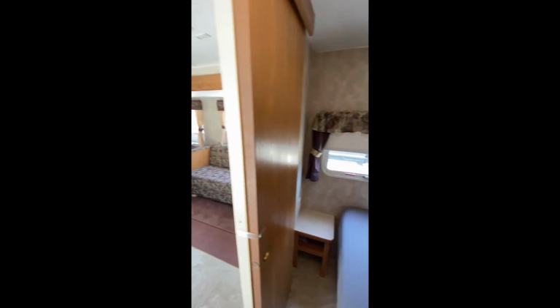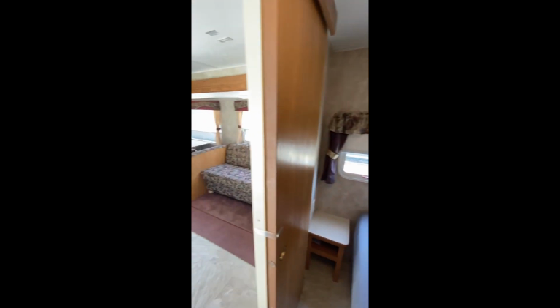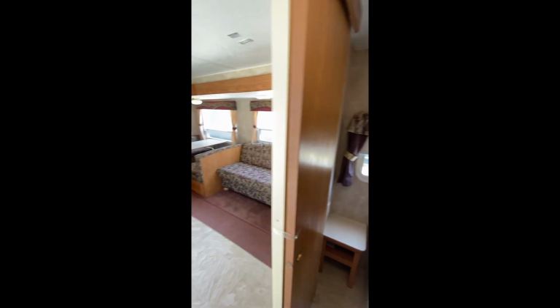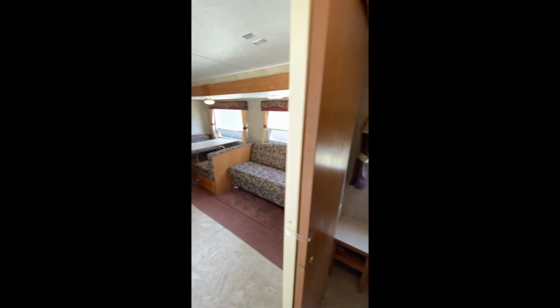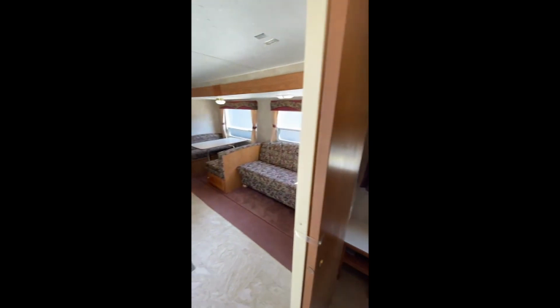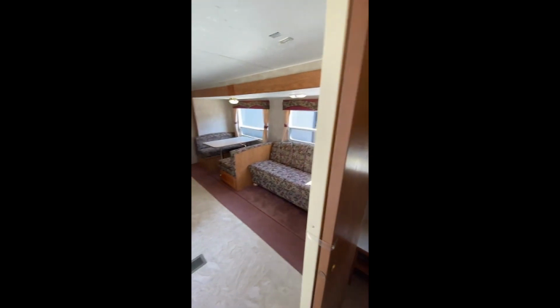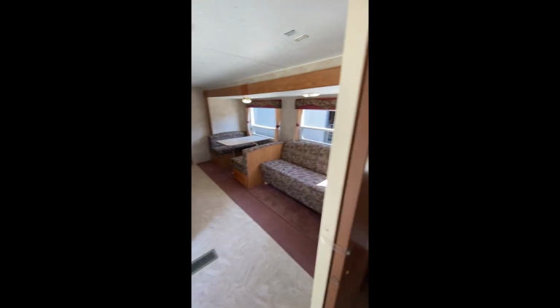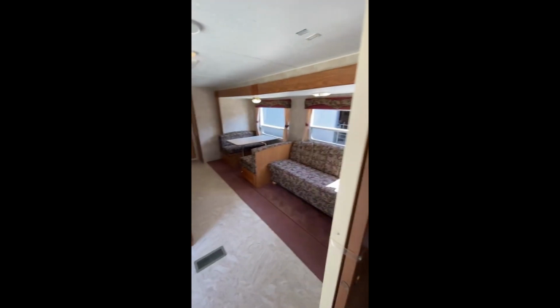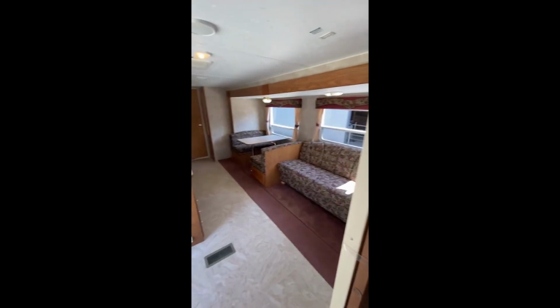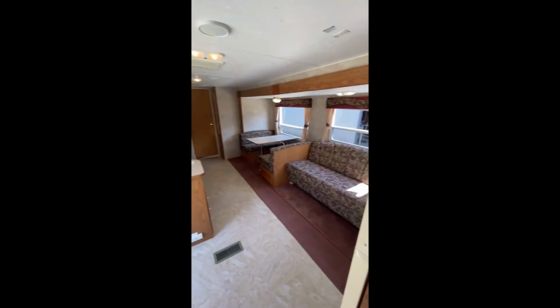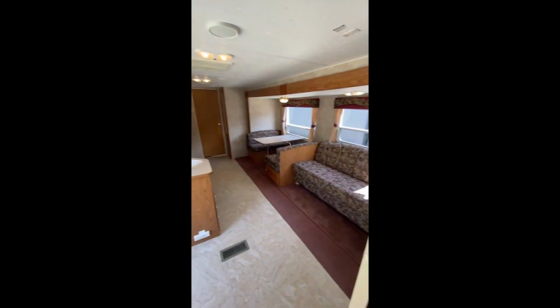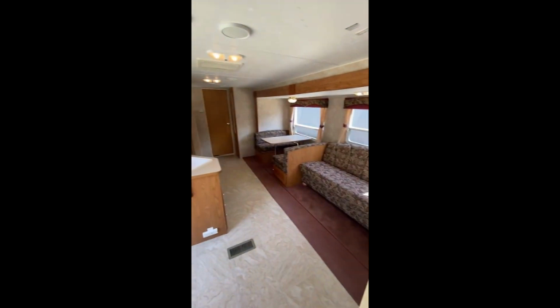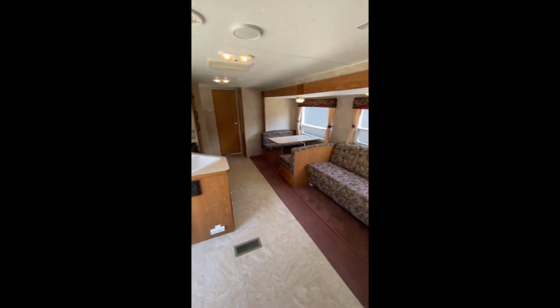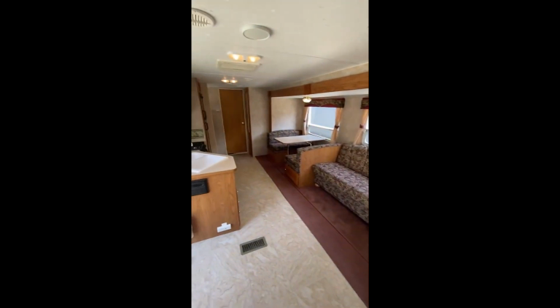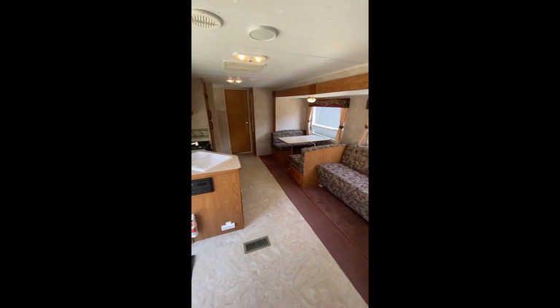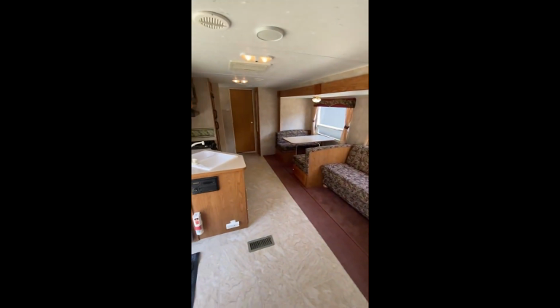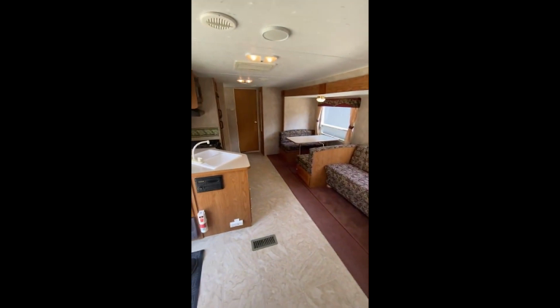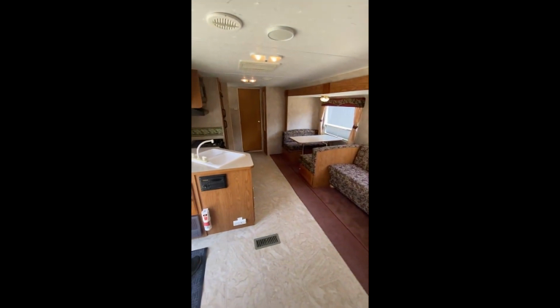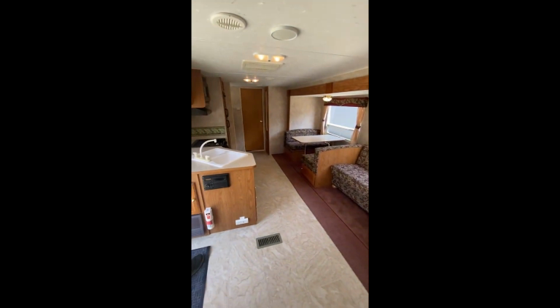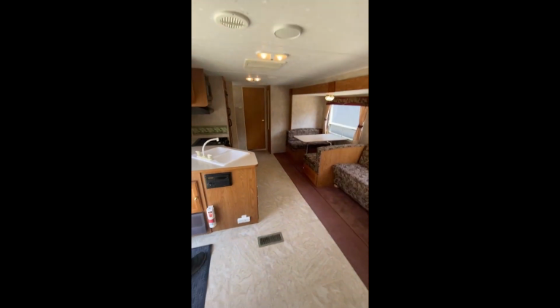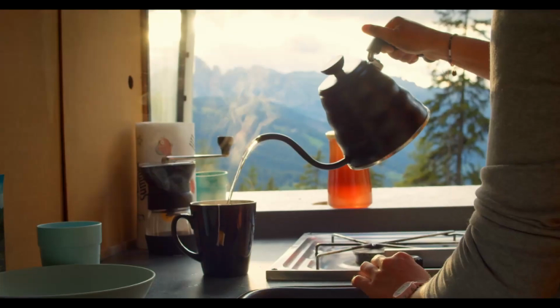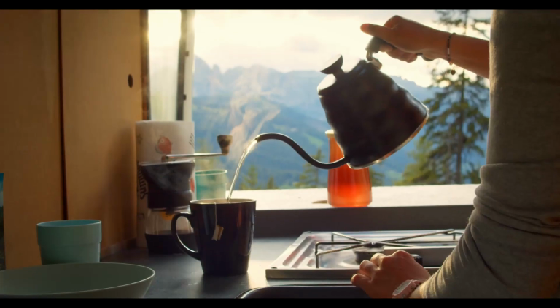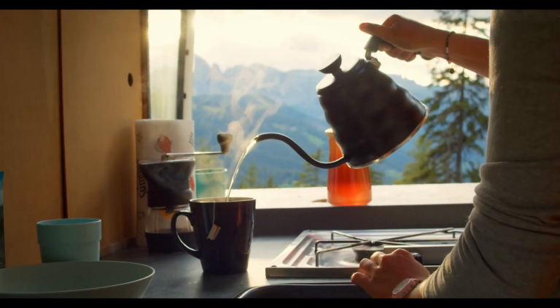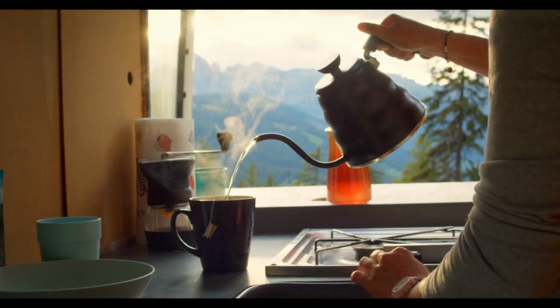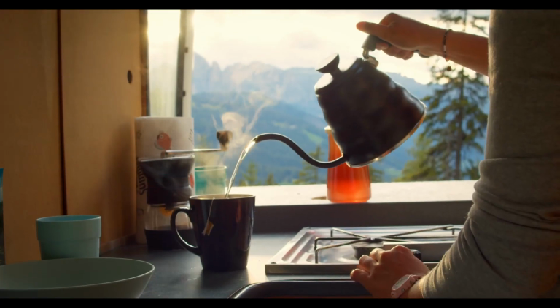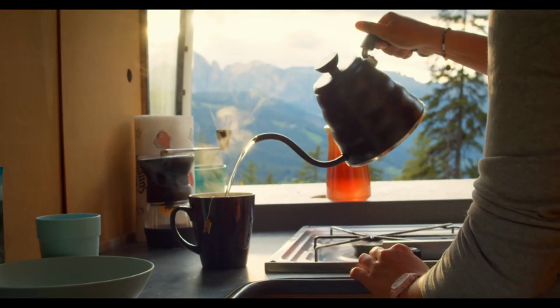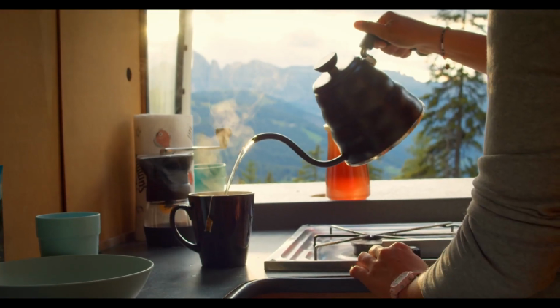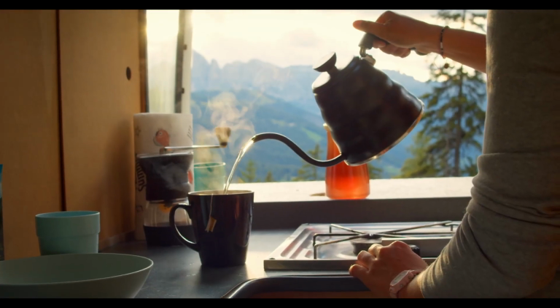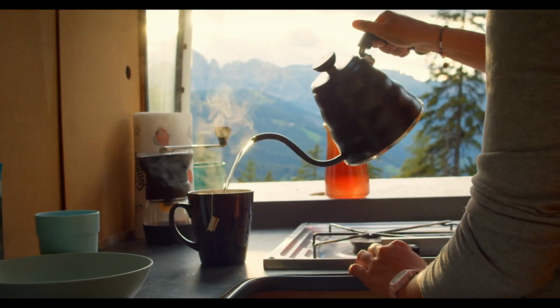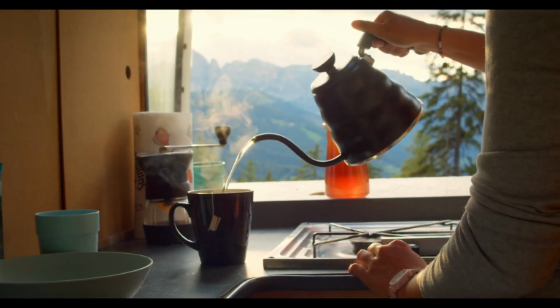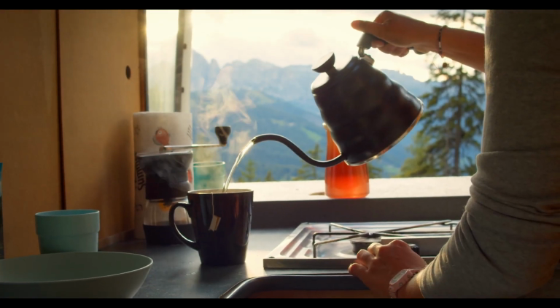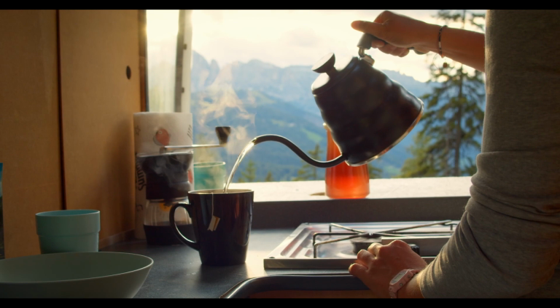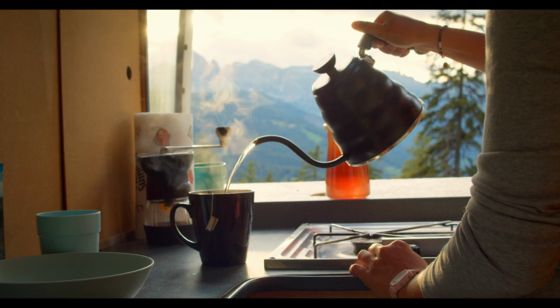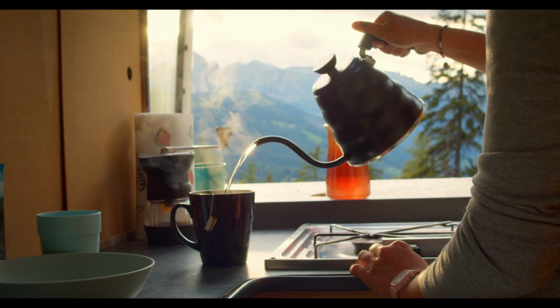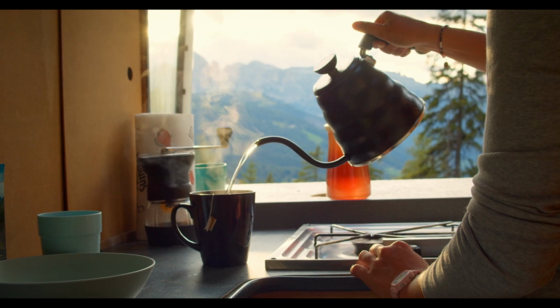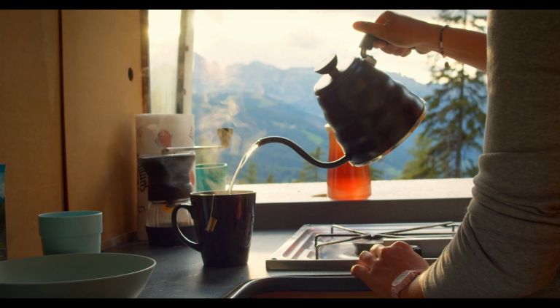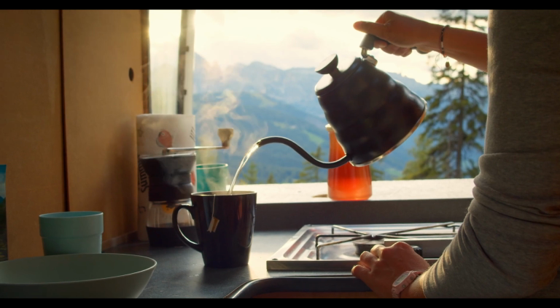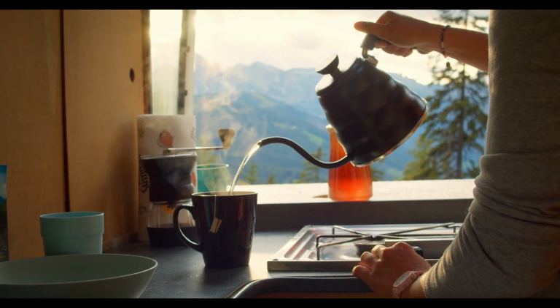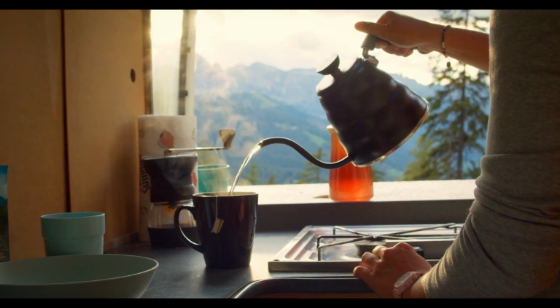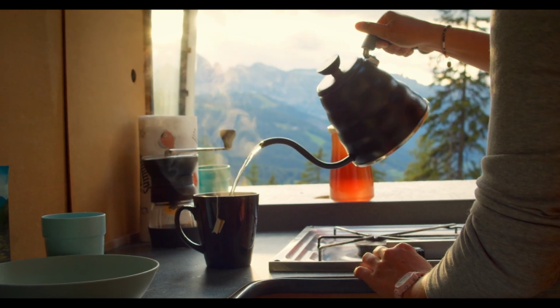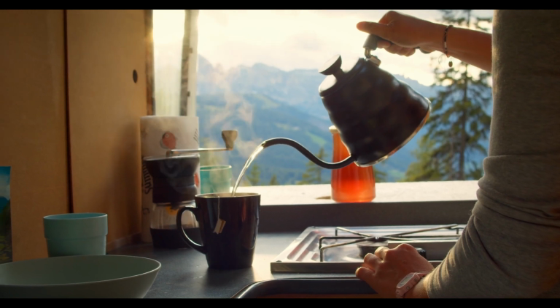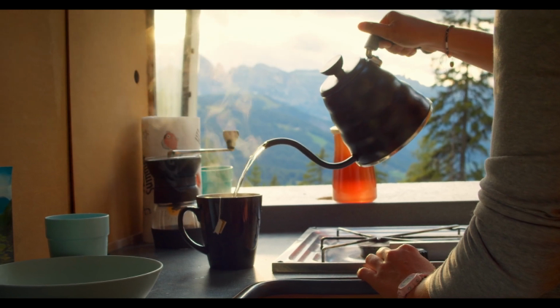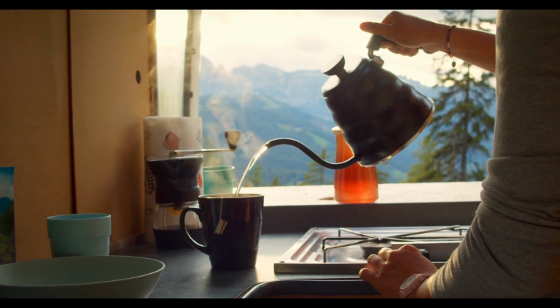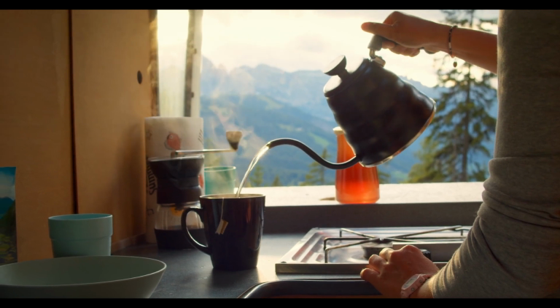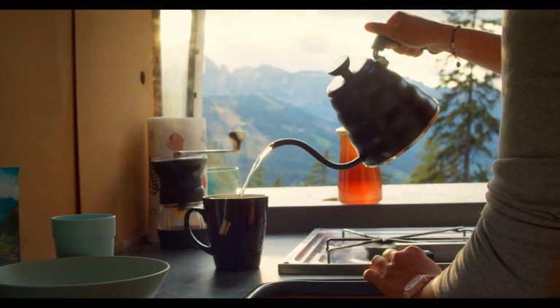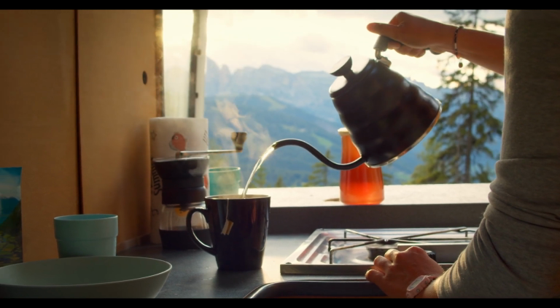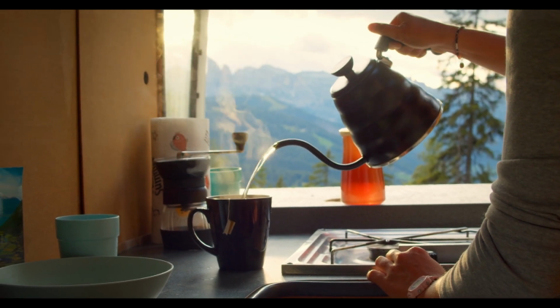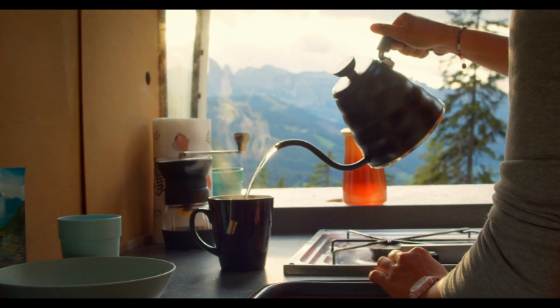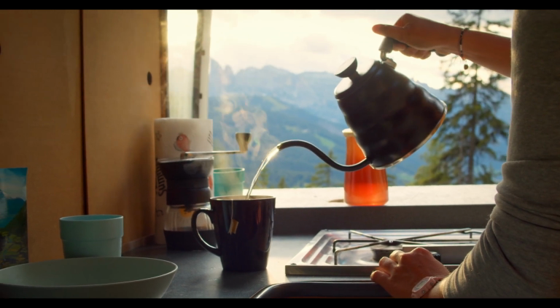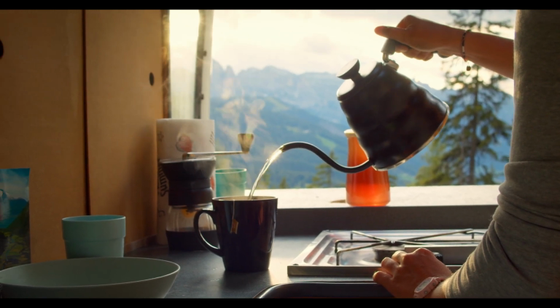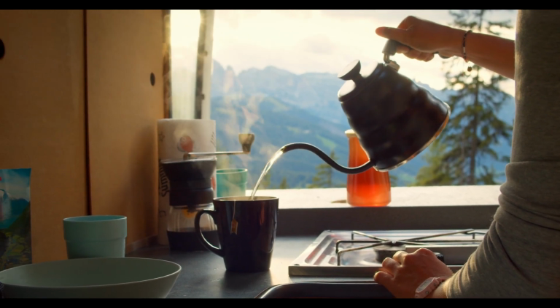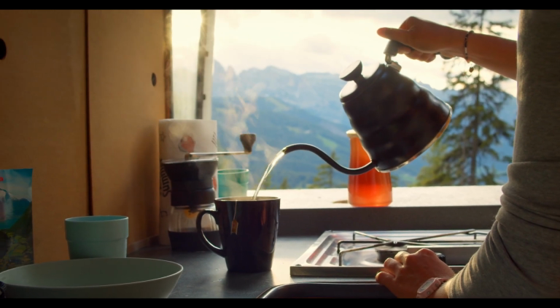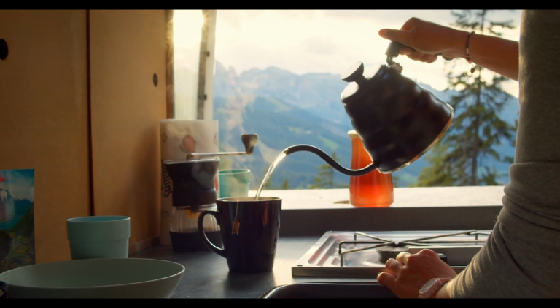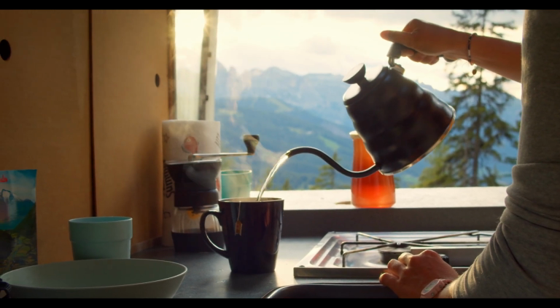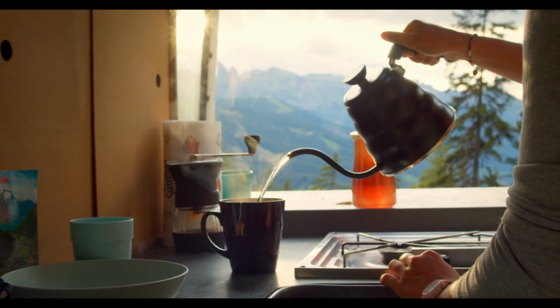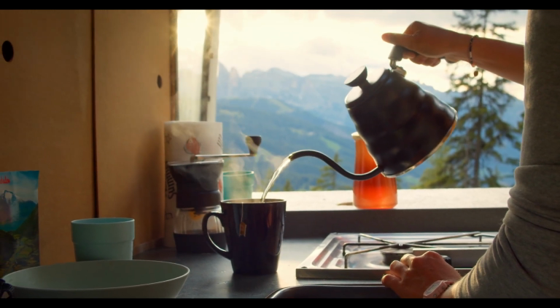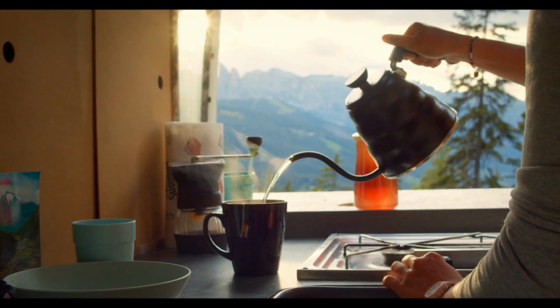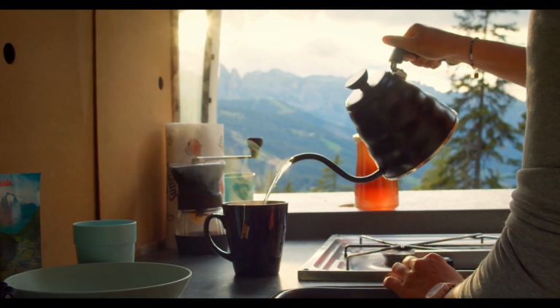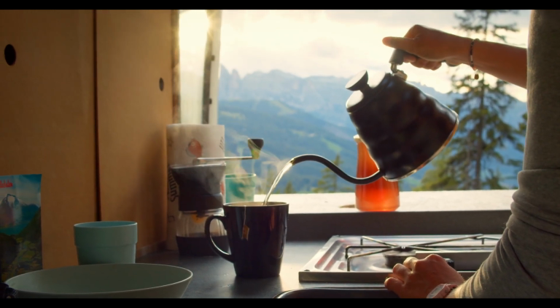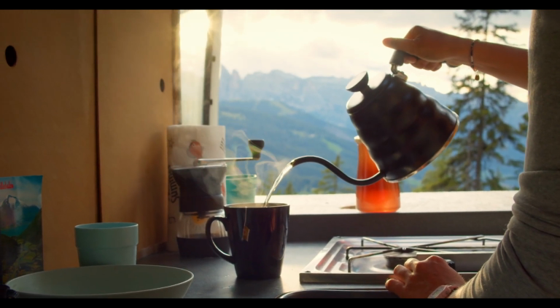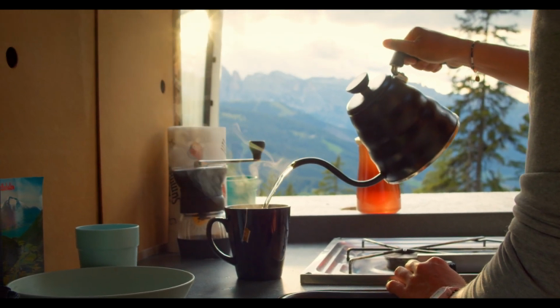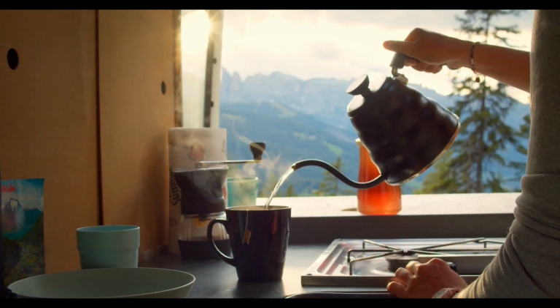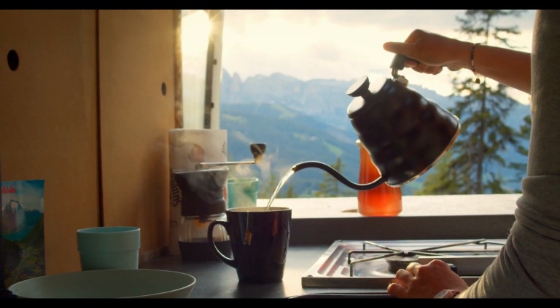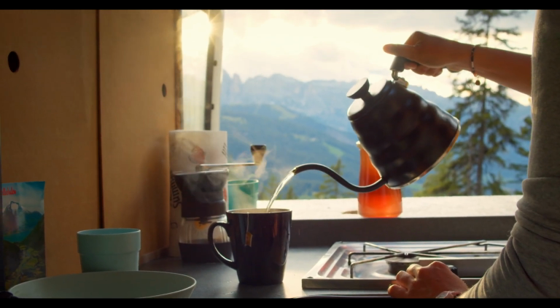Ready to start your adventure in style? The Springdale Clearwater Edition is waiting to take you there. Make every journey unforgettable.